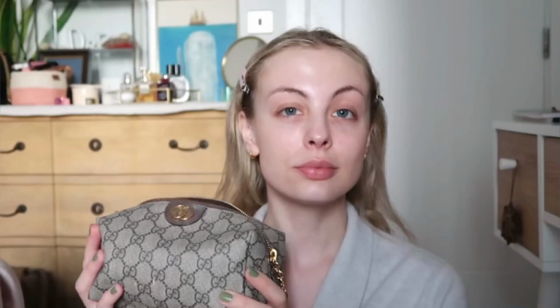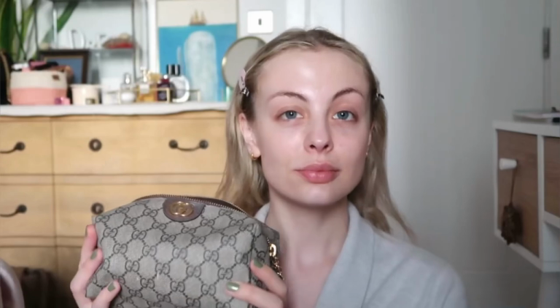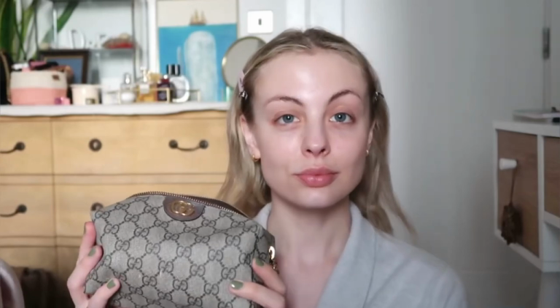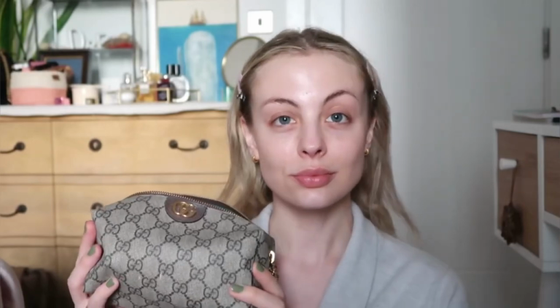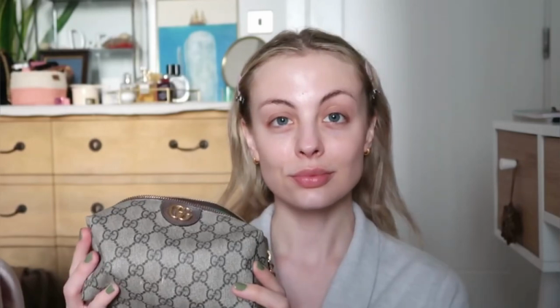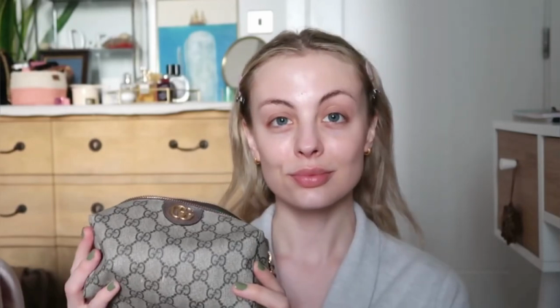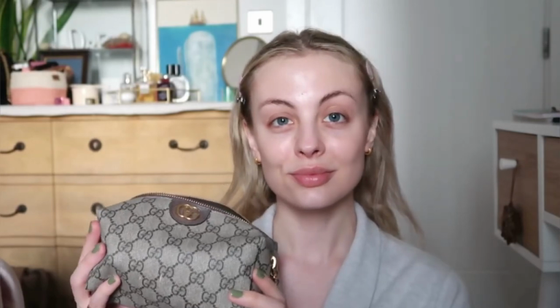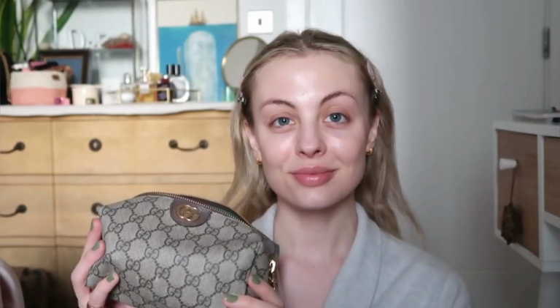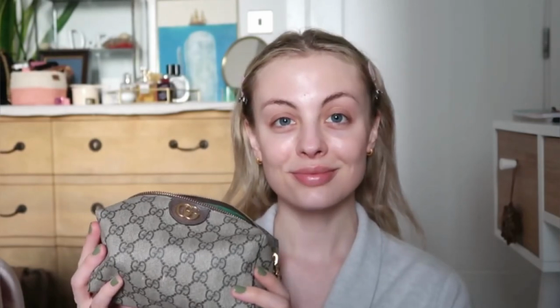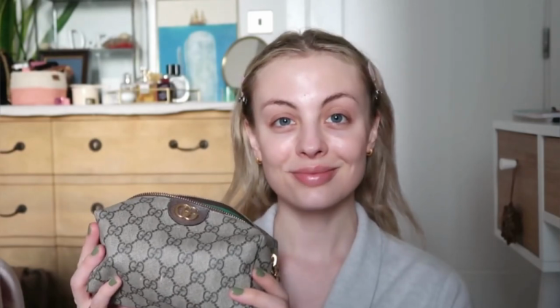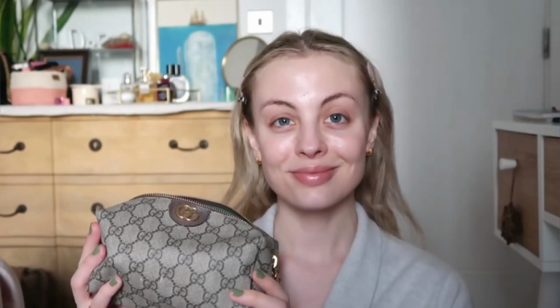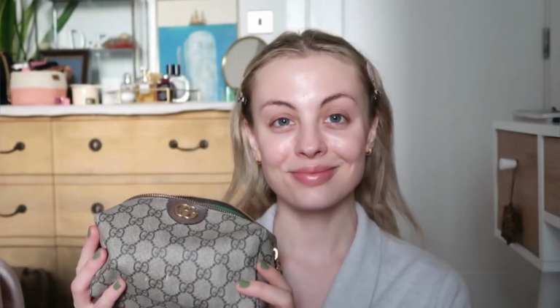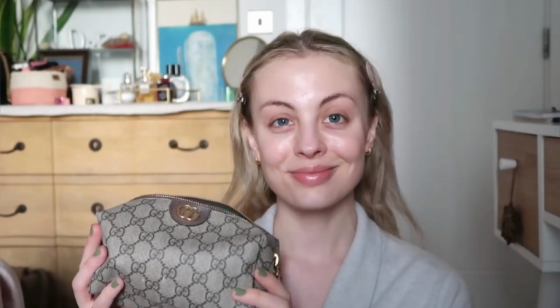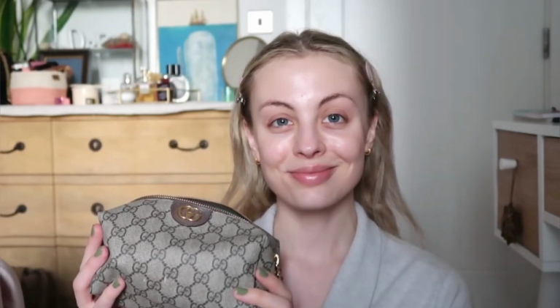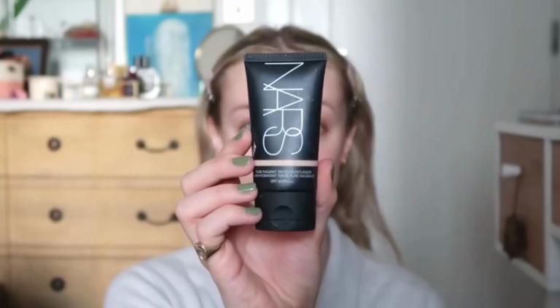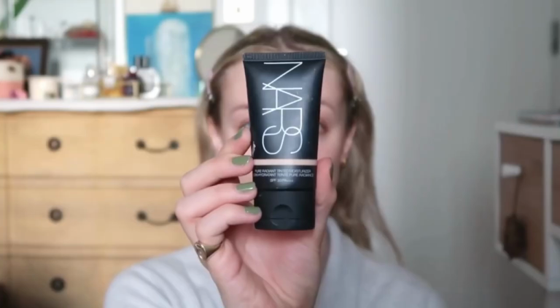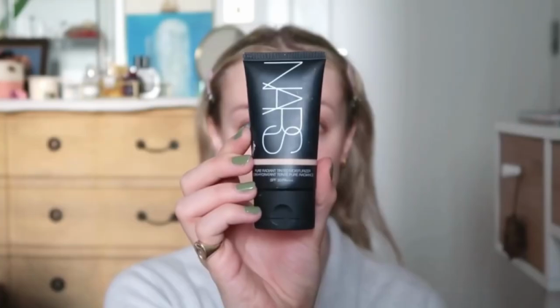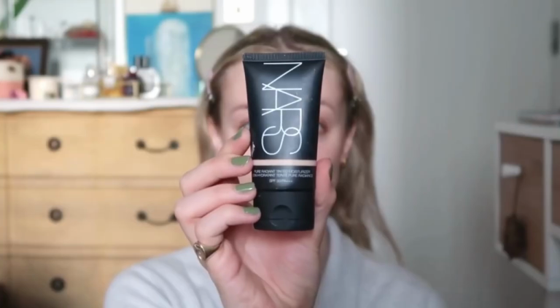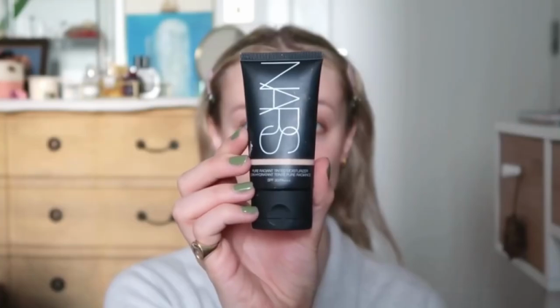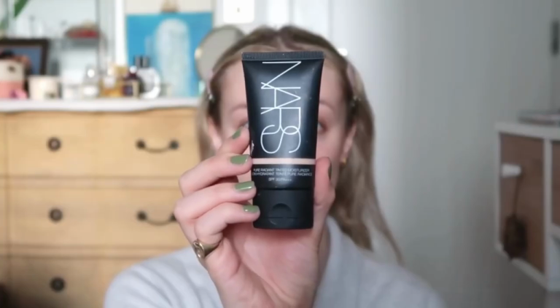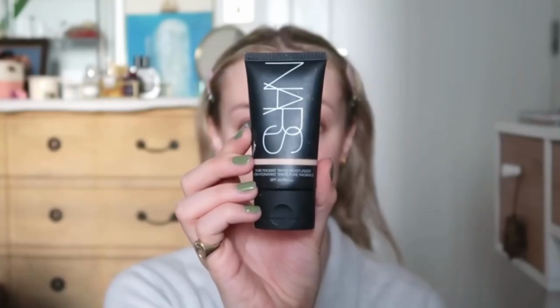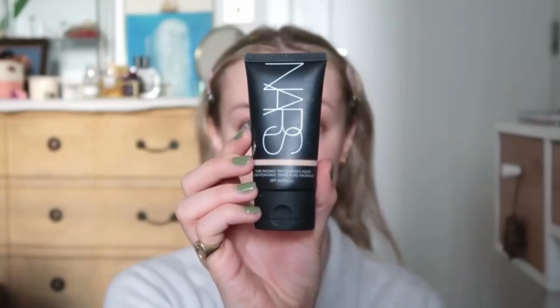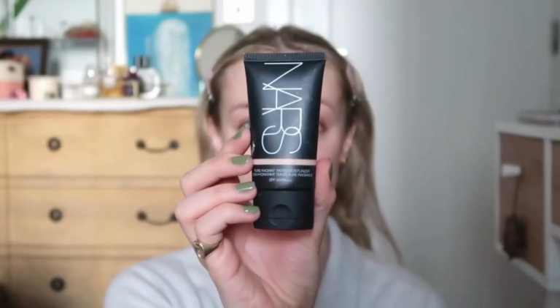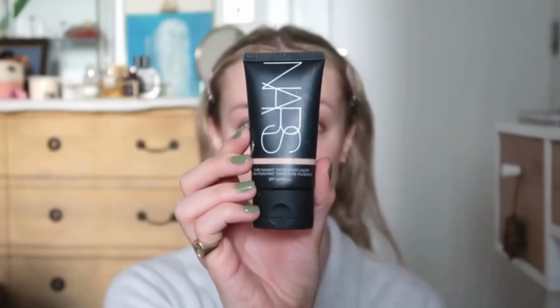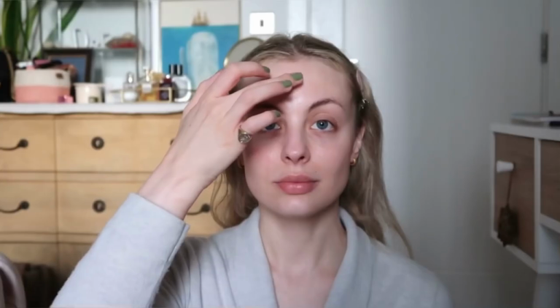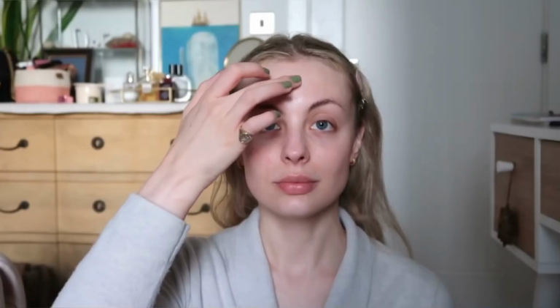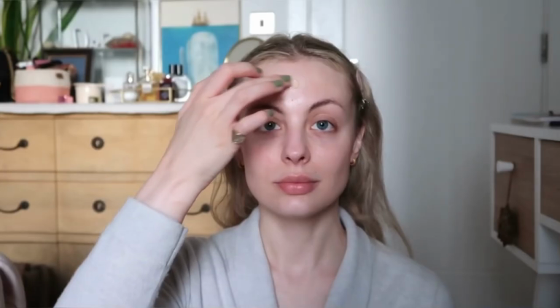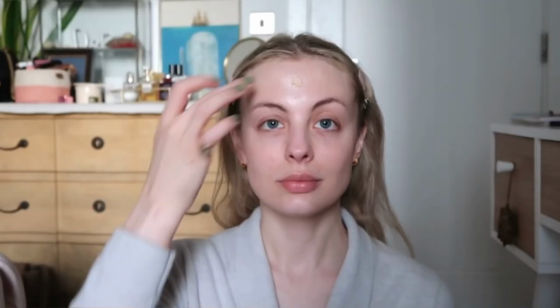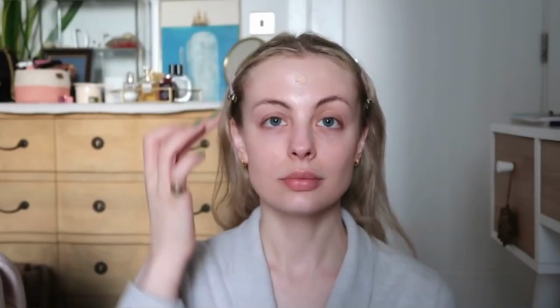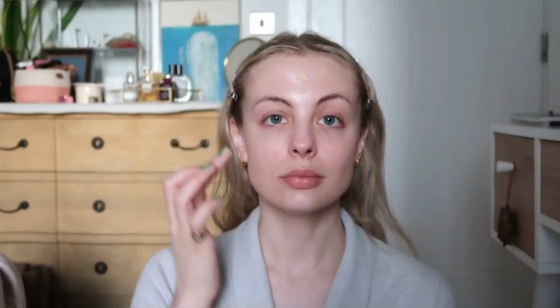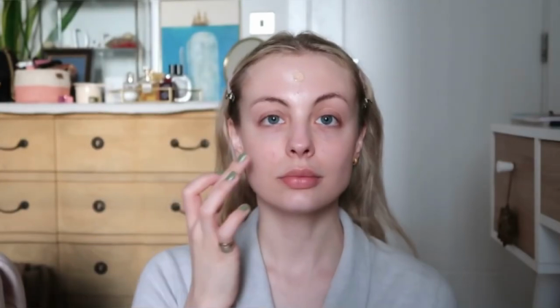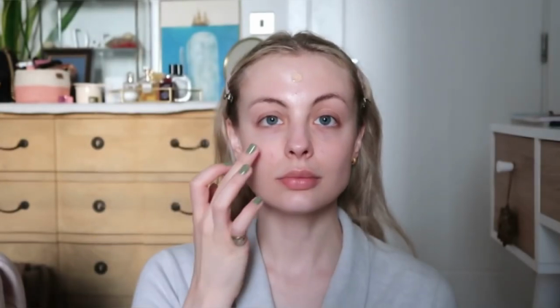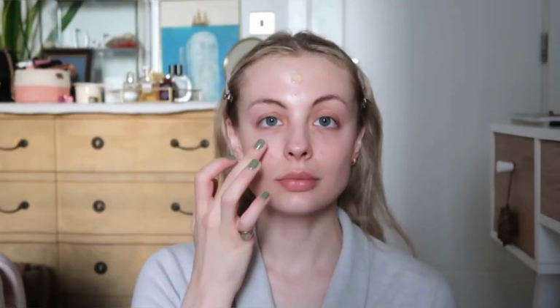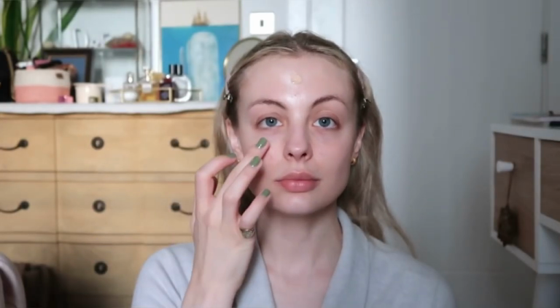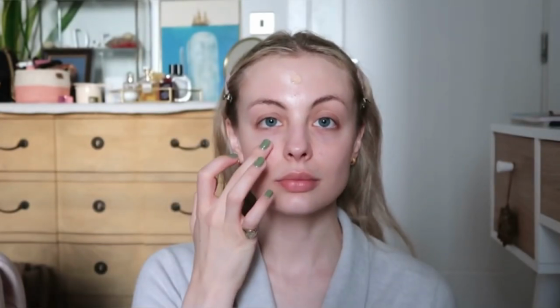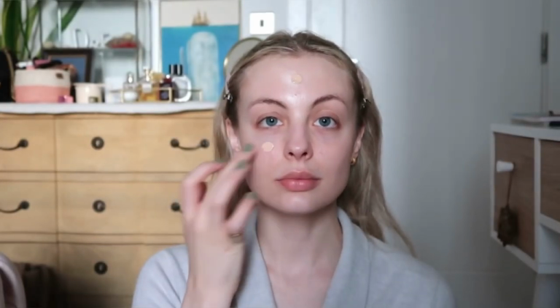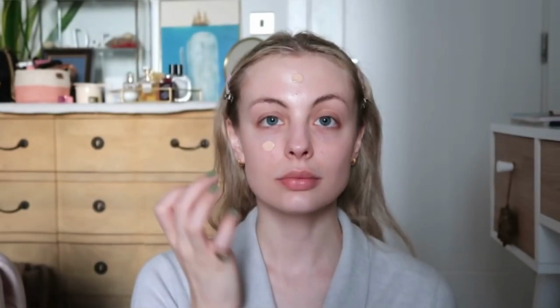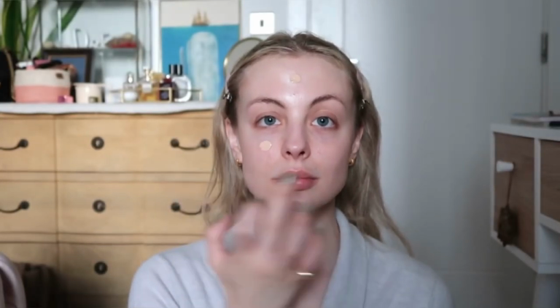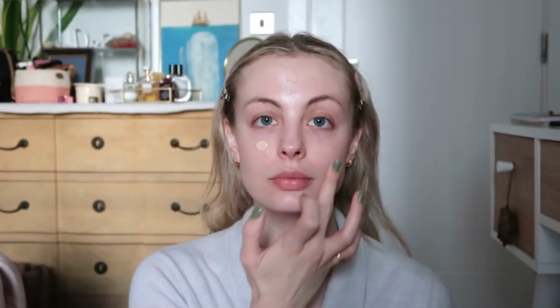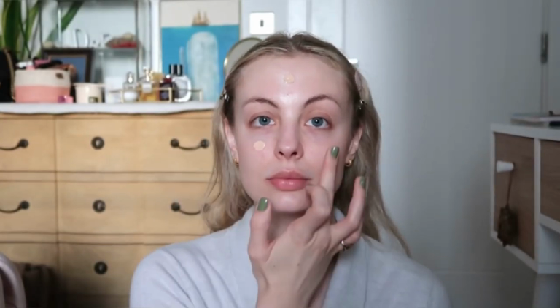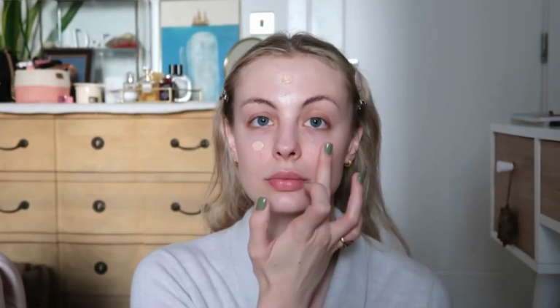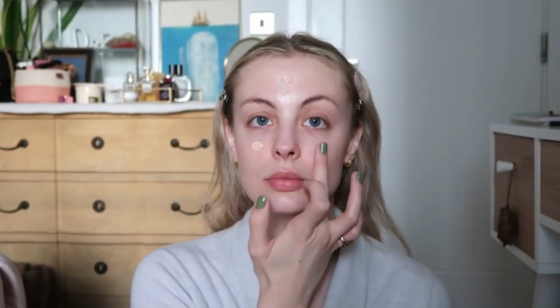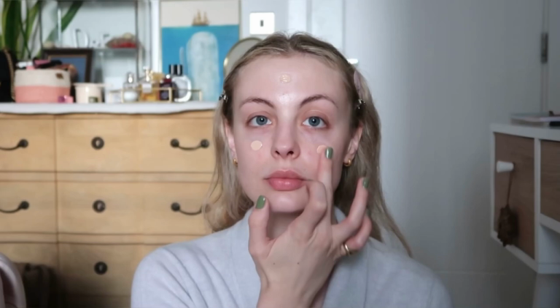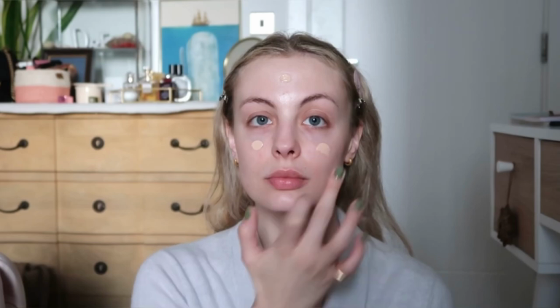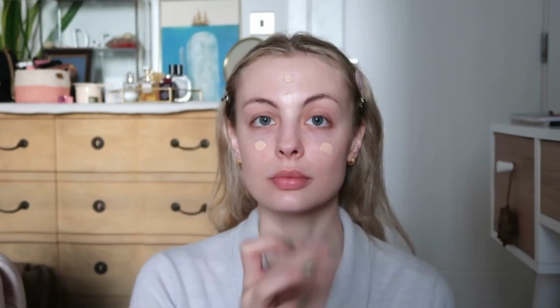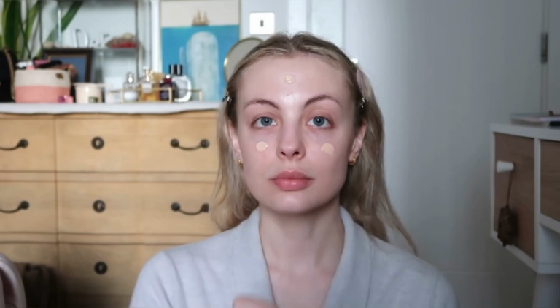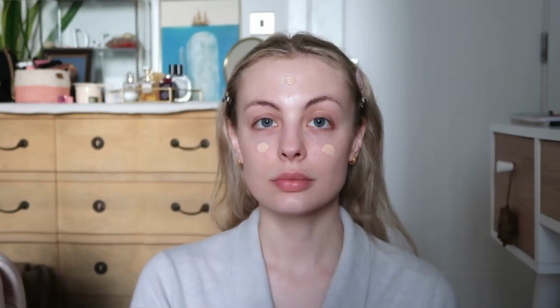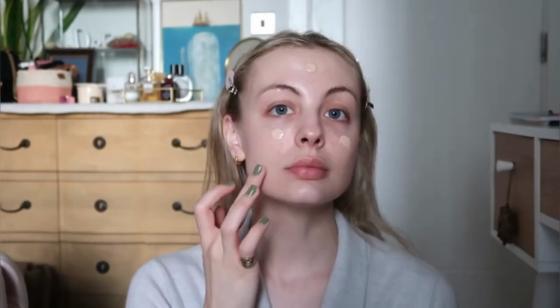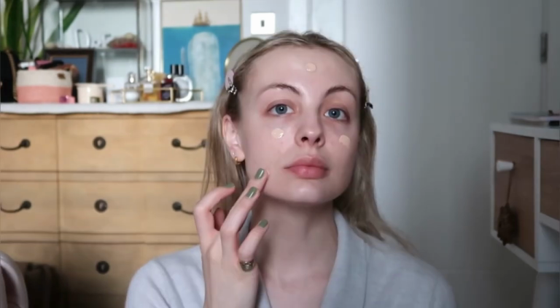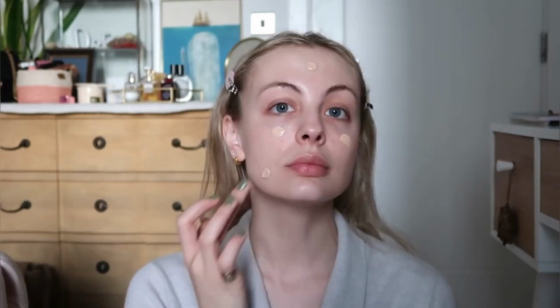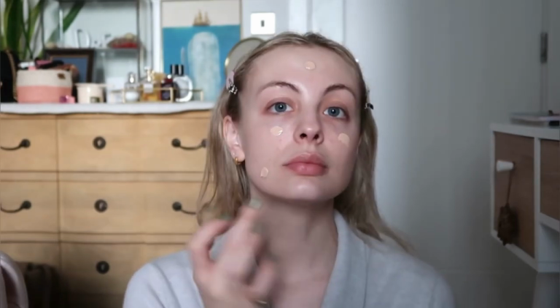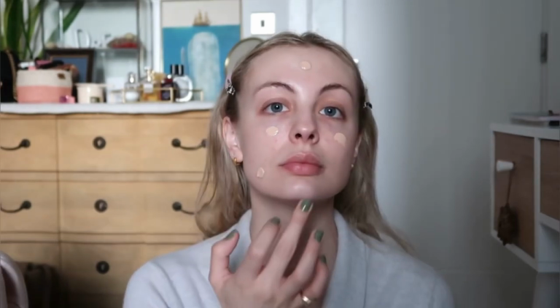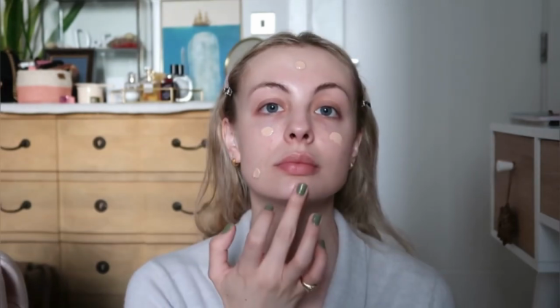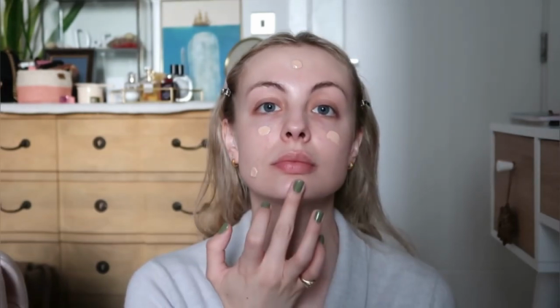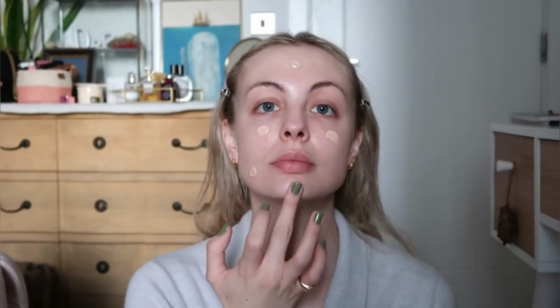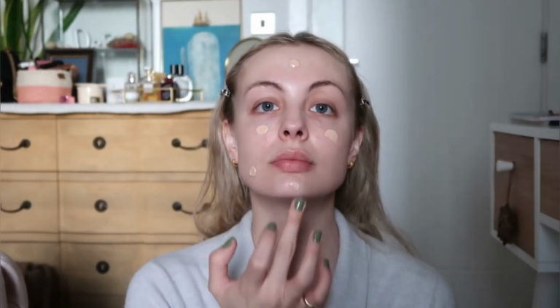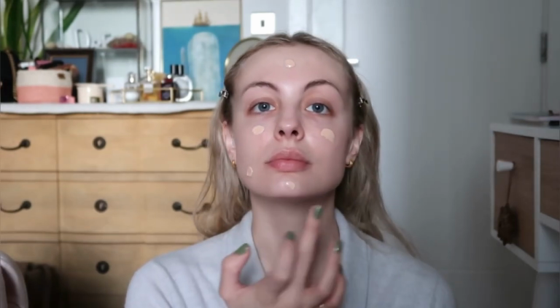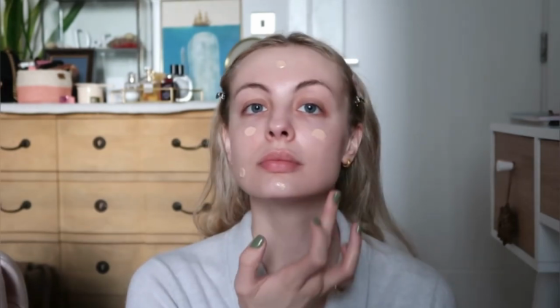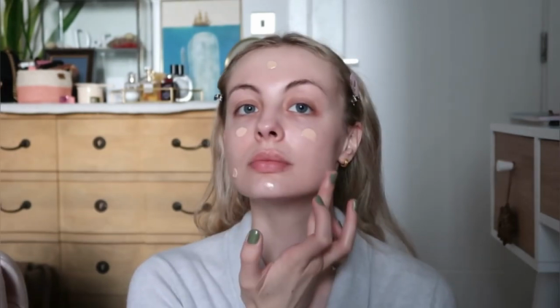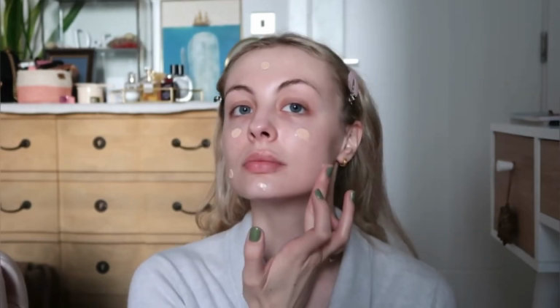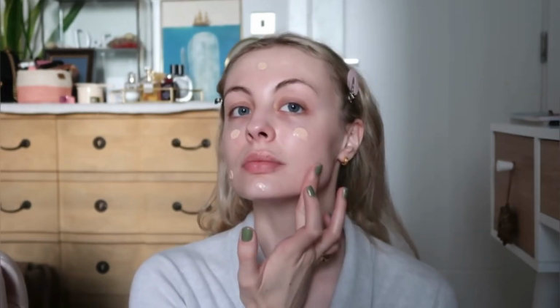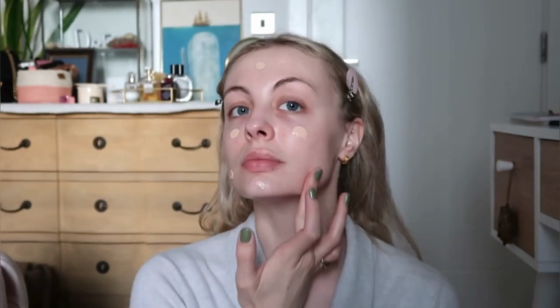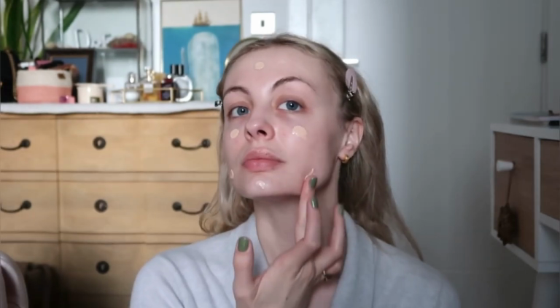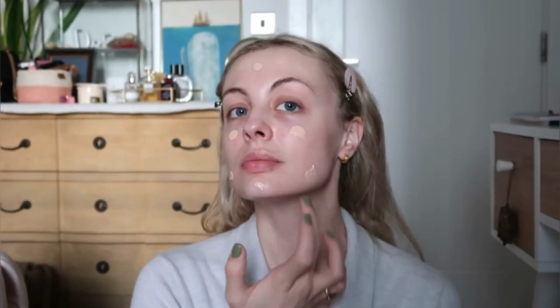Hello everyone, welcome back to my channel. I thought today I would film my everyday makeup routine. It's so simple and takes me 10 minutes max.